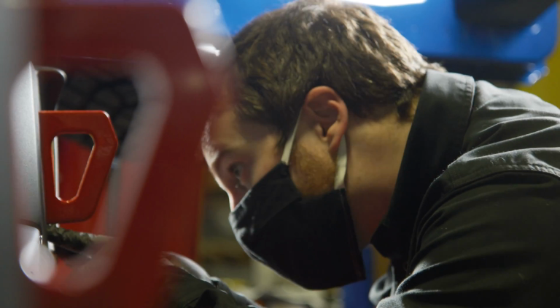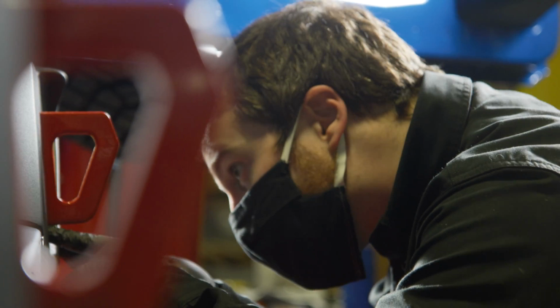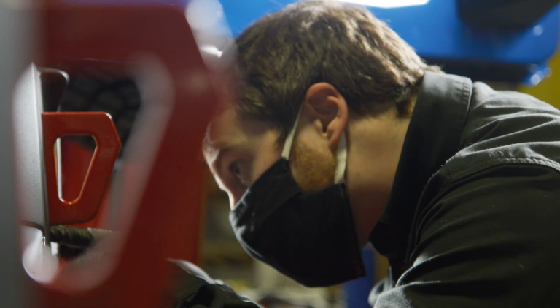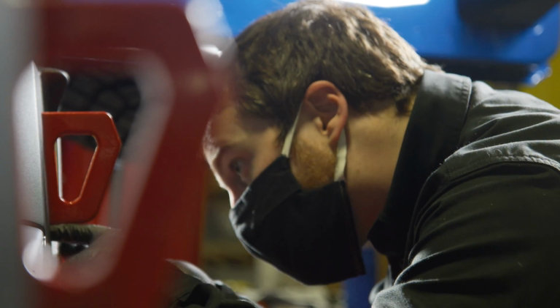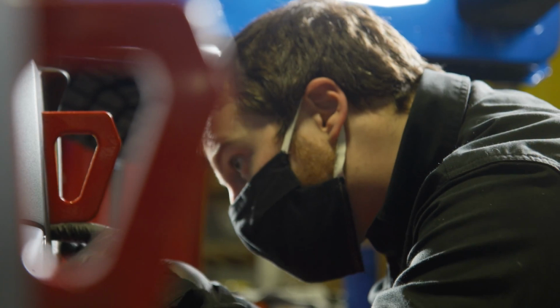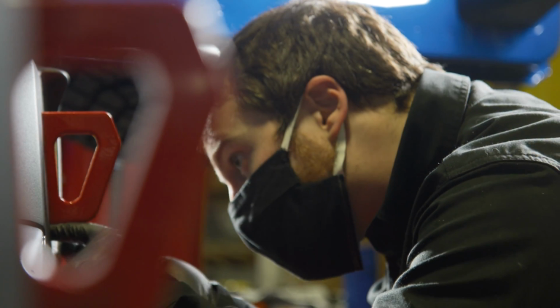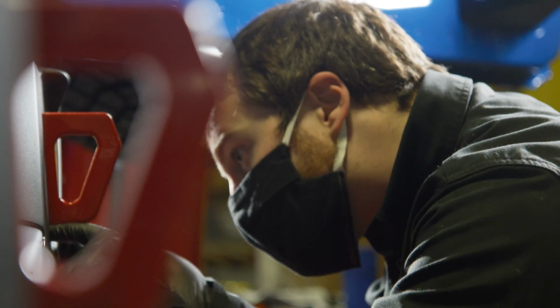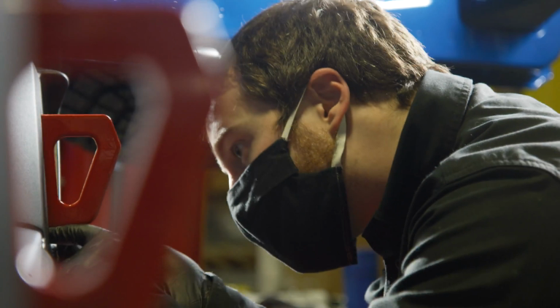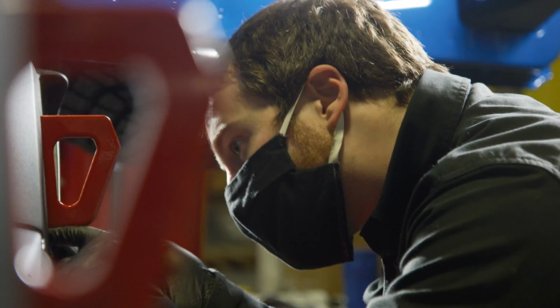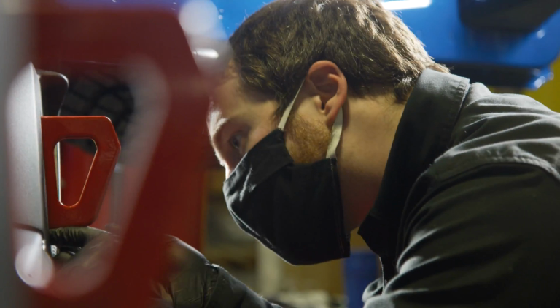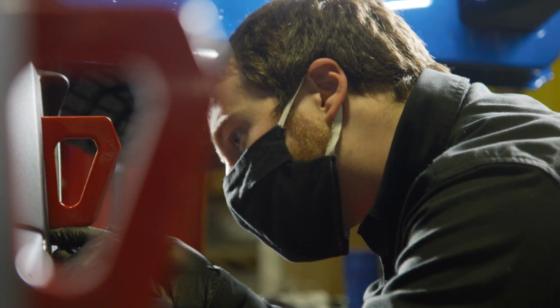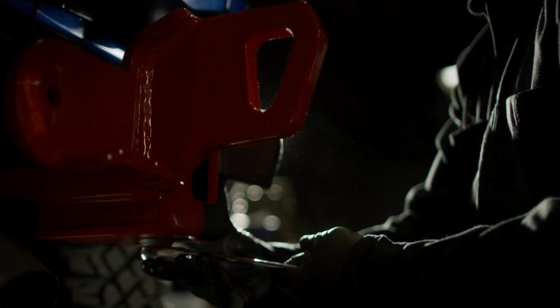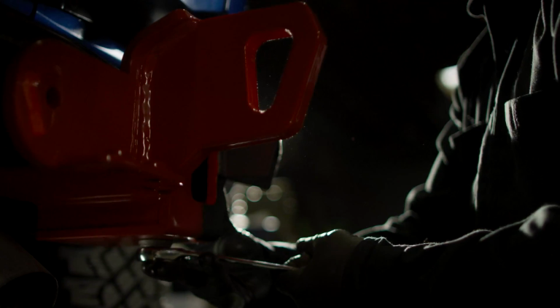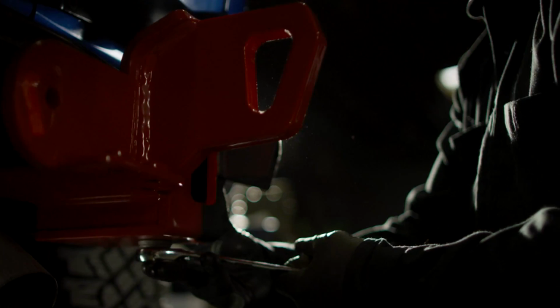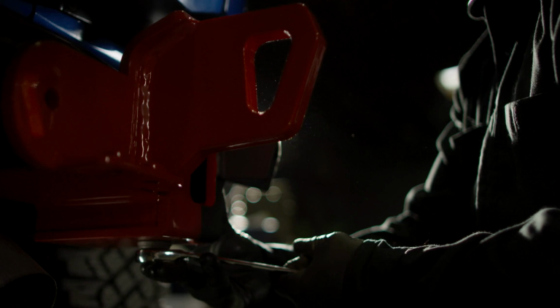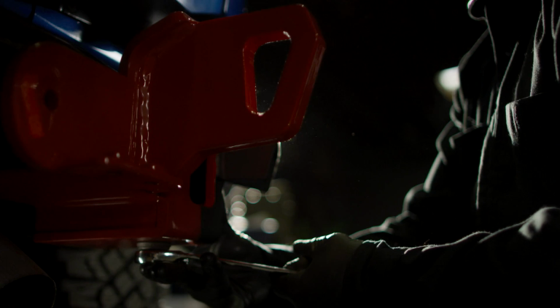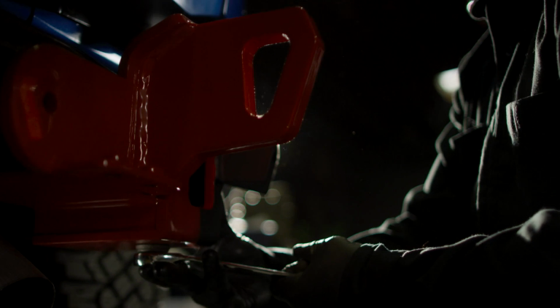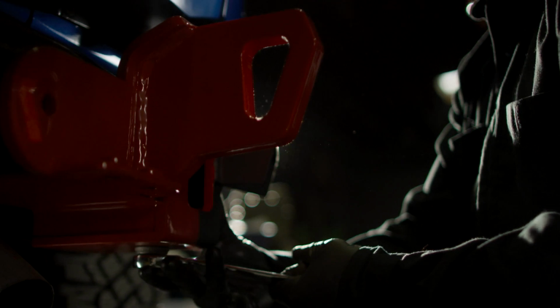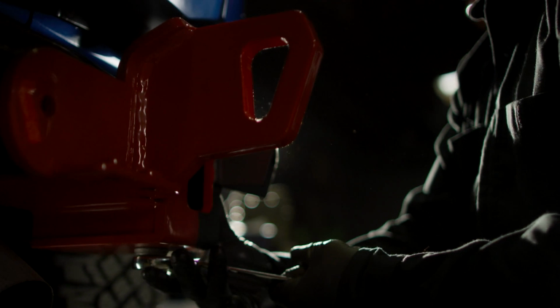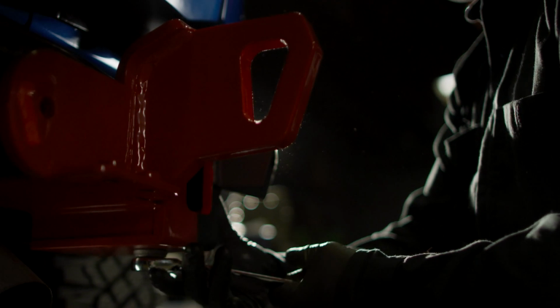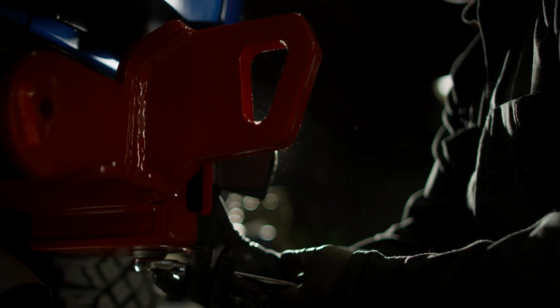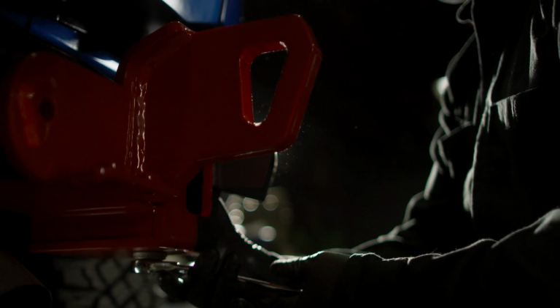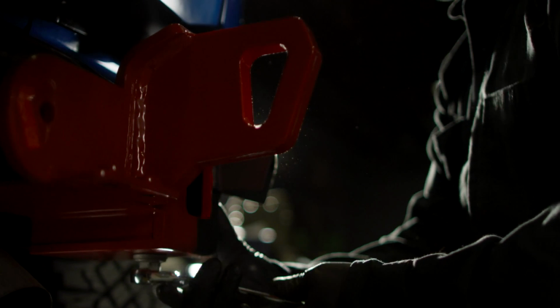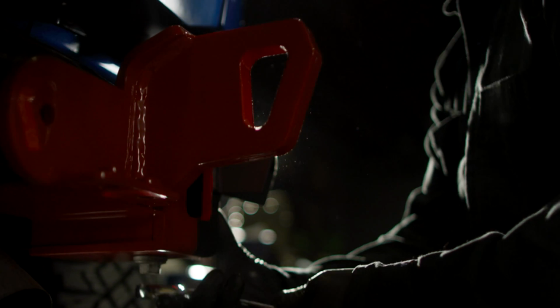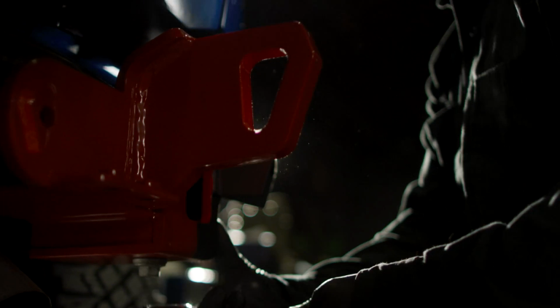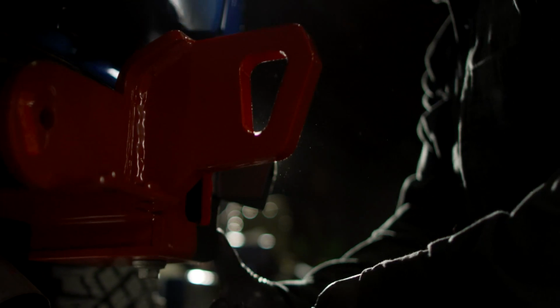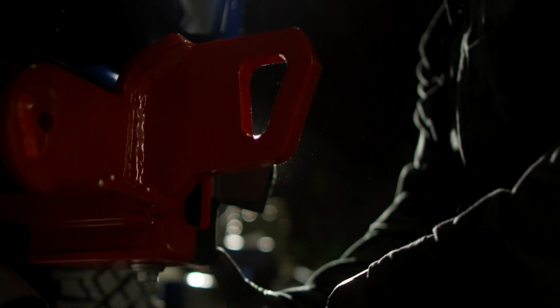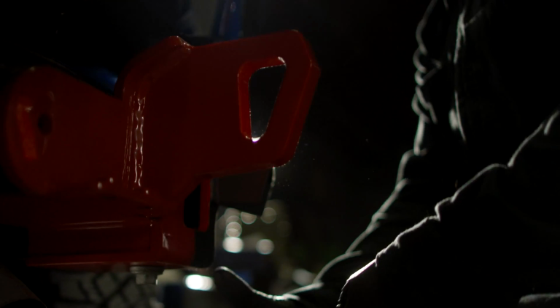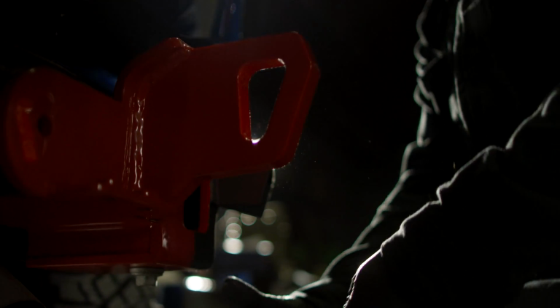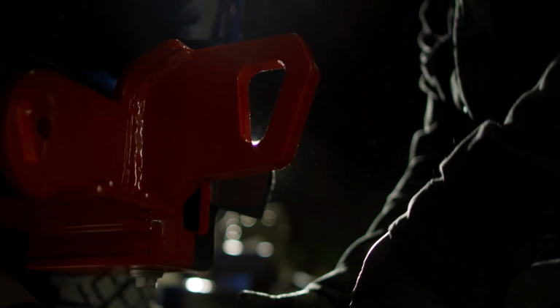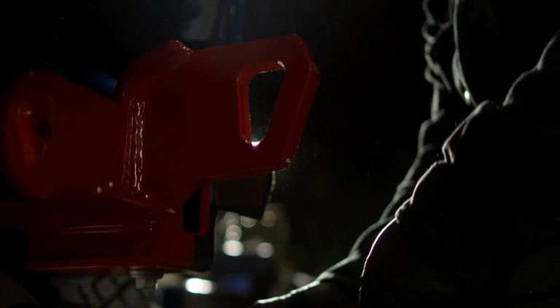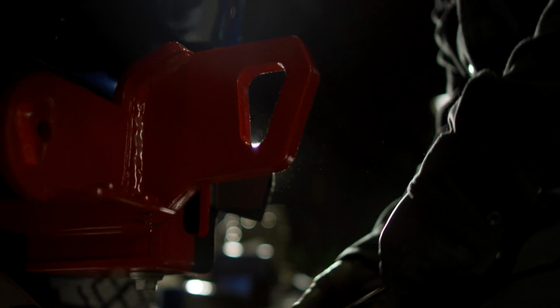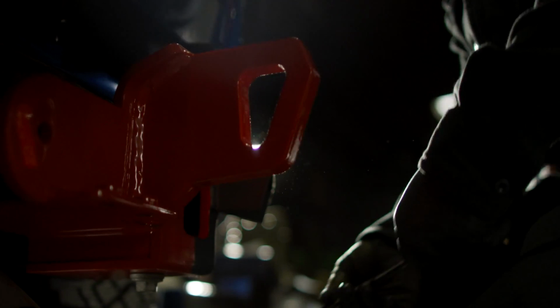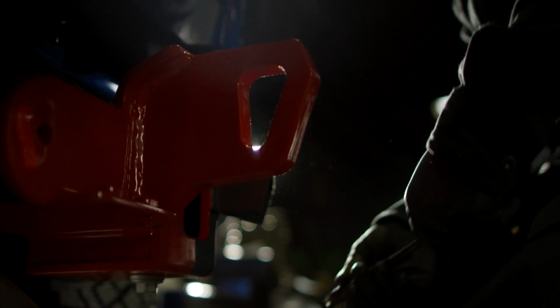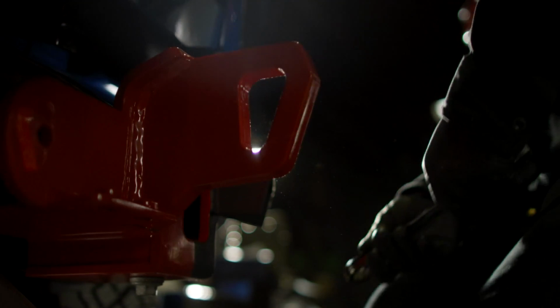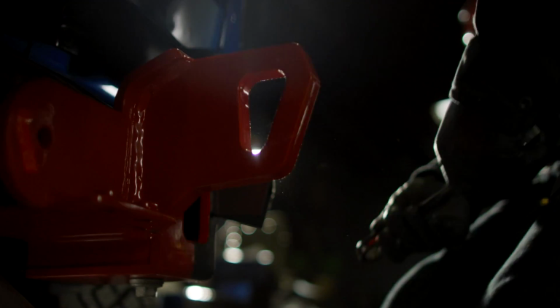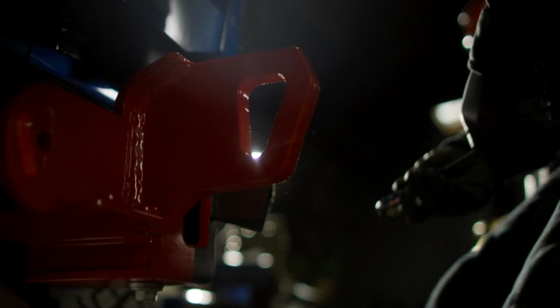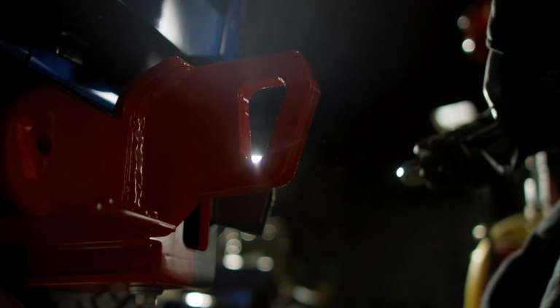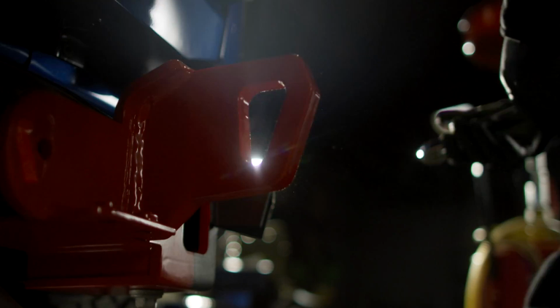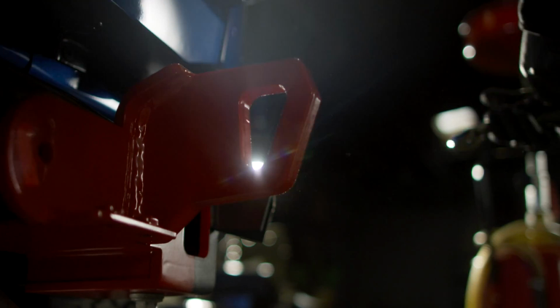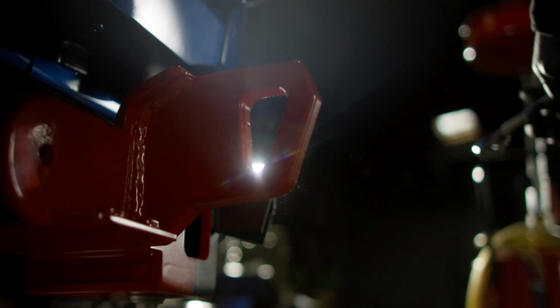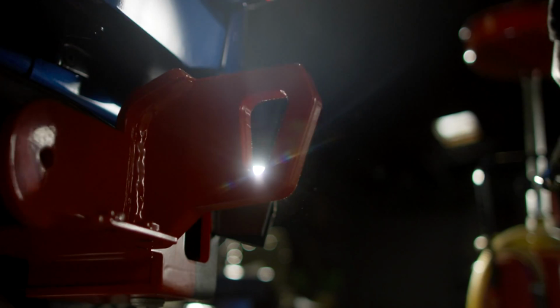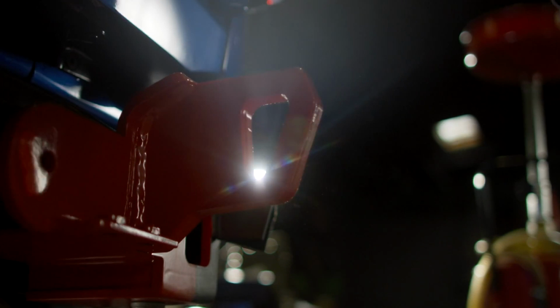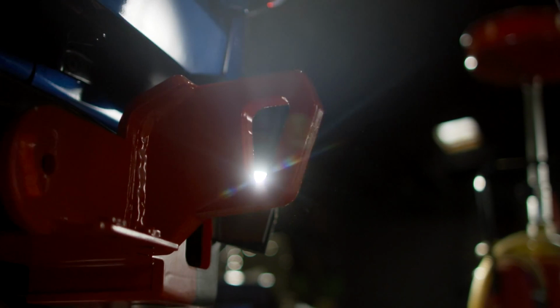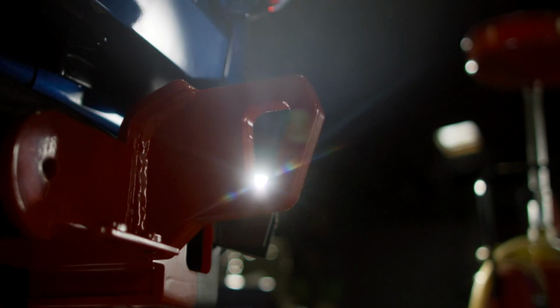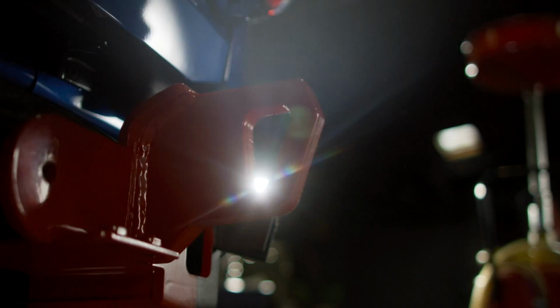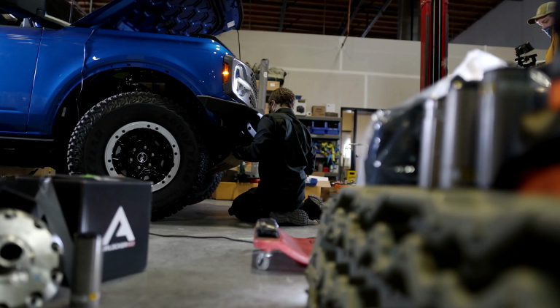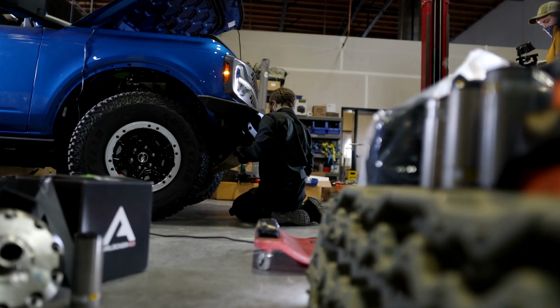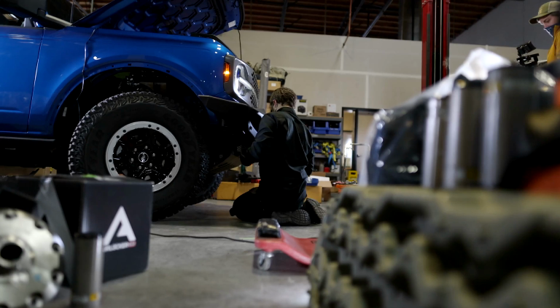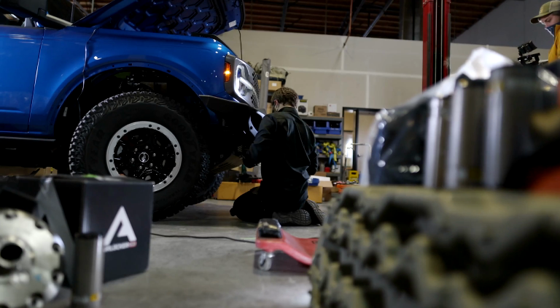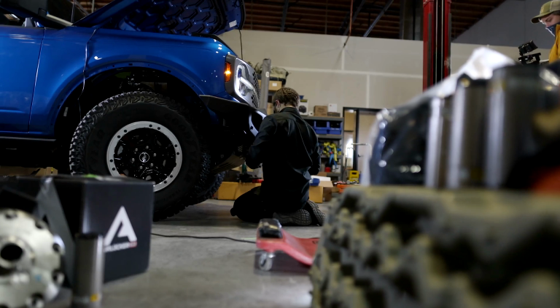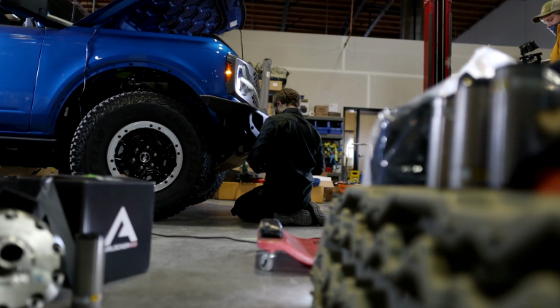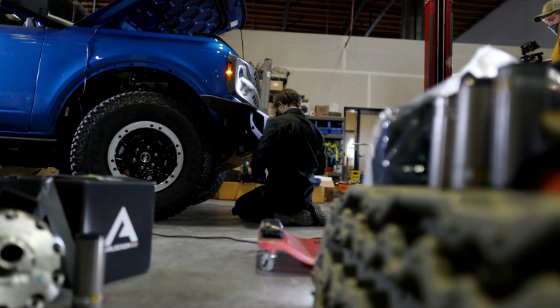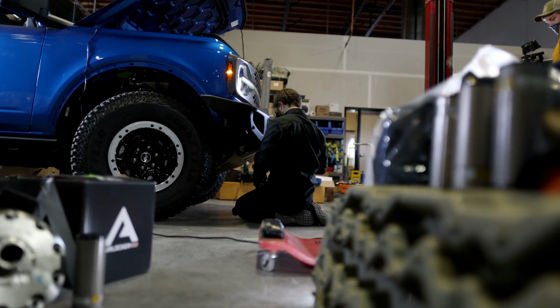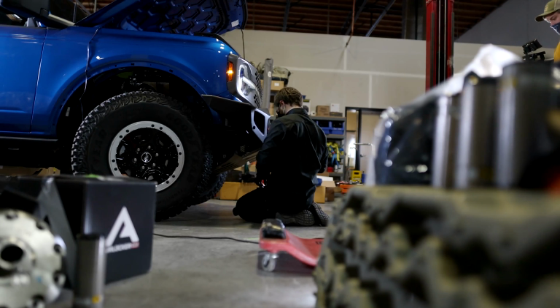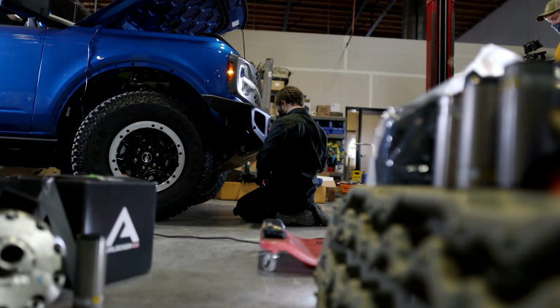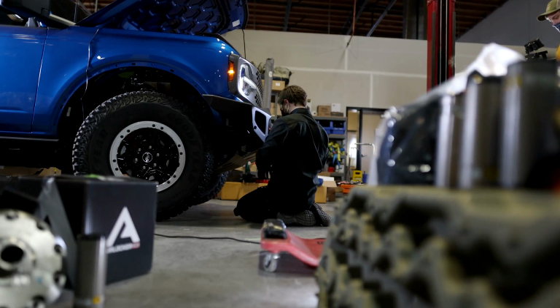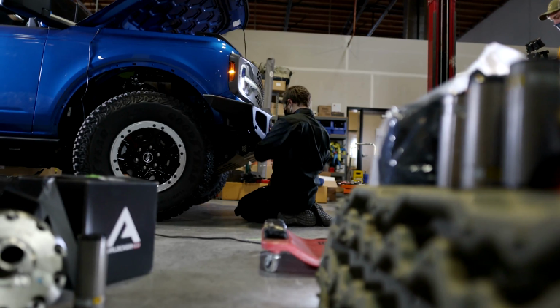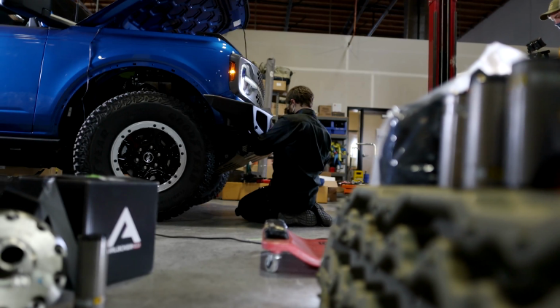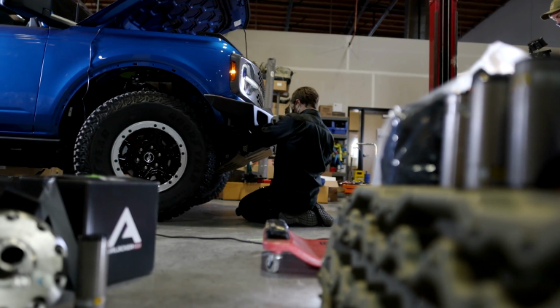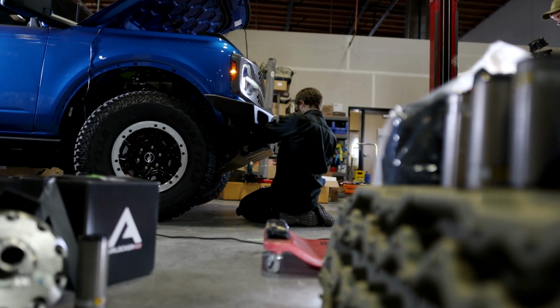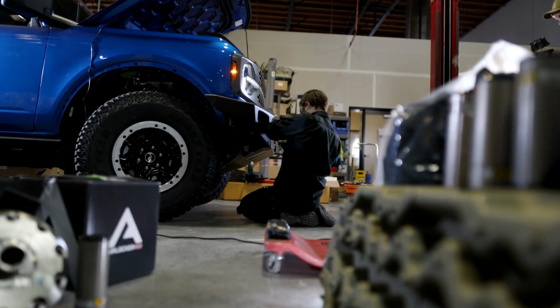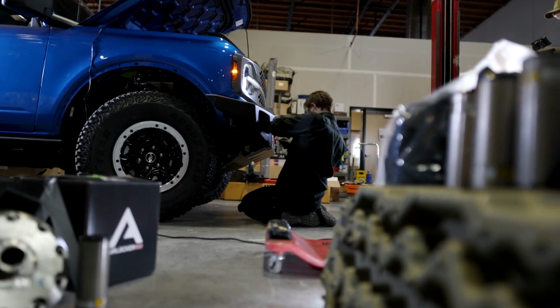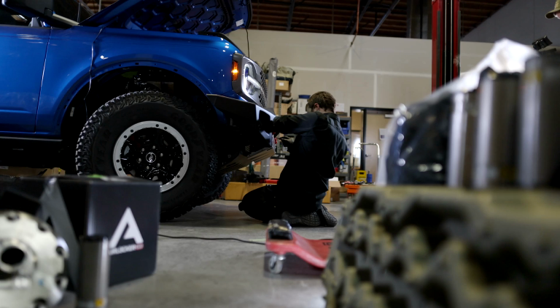Something that you put tens, hundreds of hours into and then seeing it on someone's vehicle — it's a really cool experience.